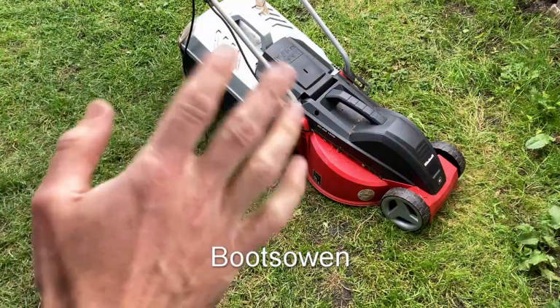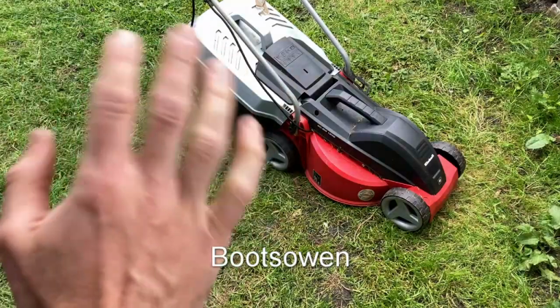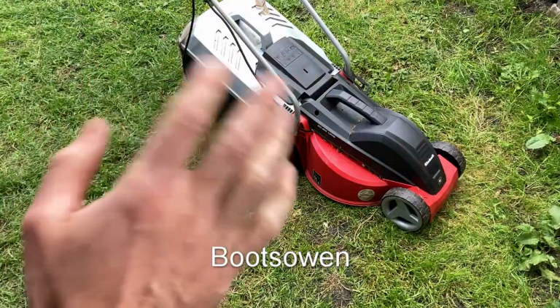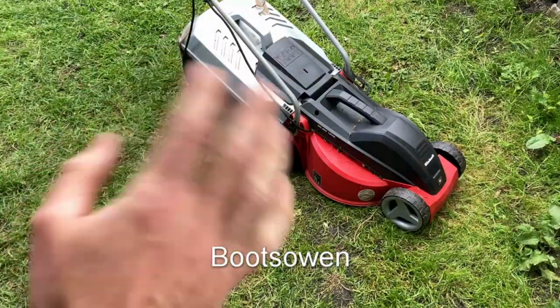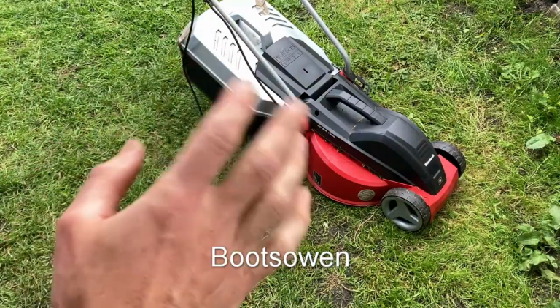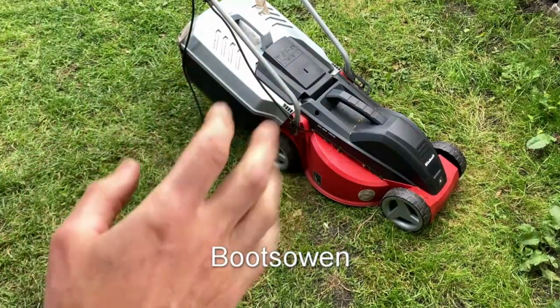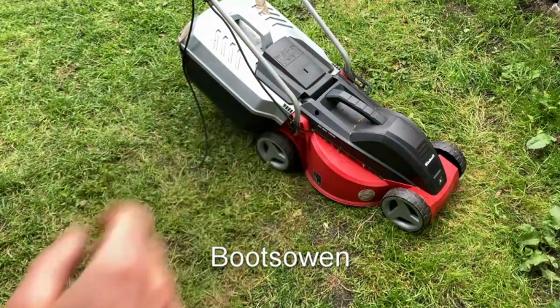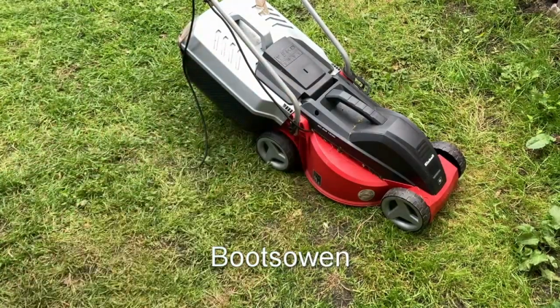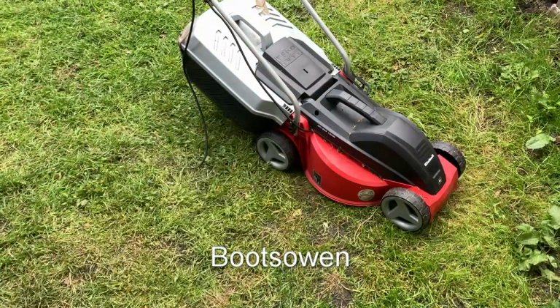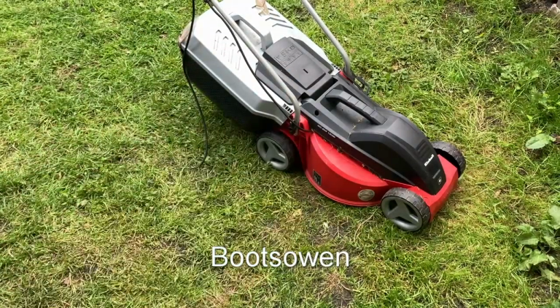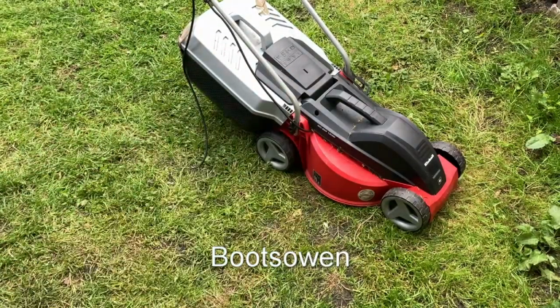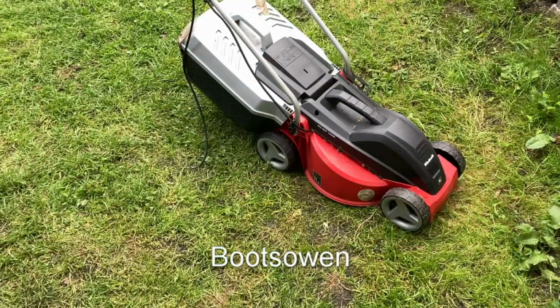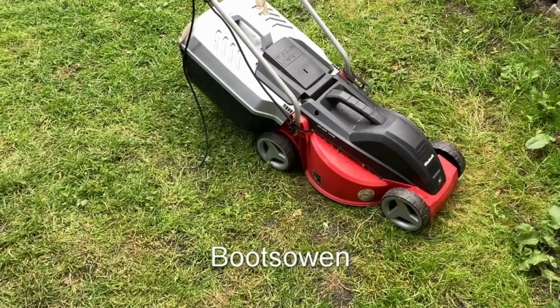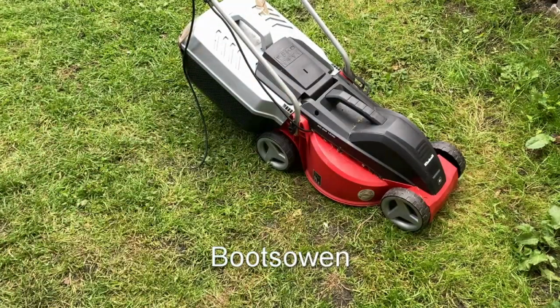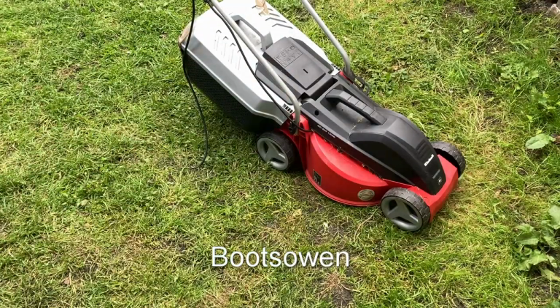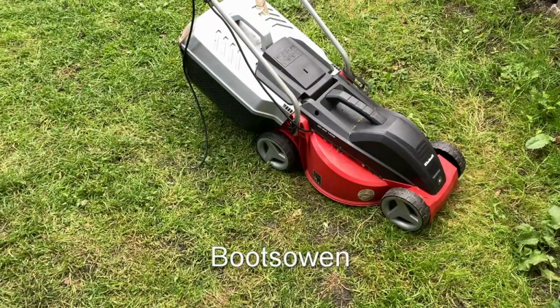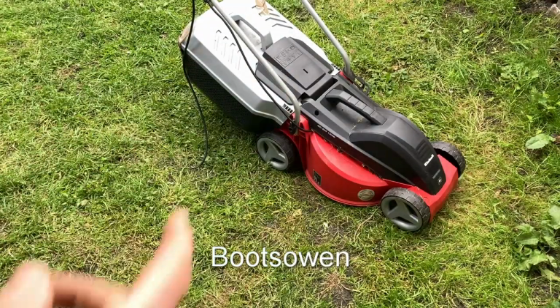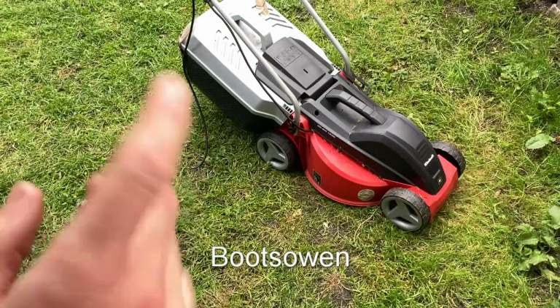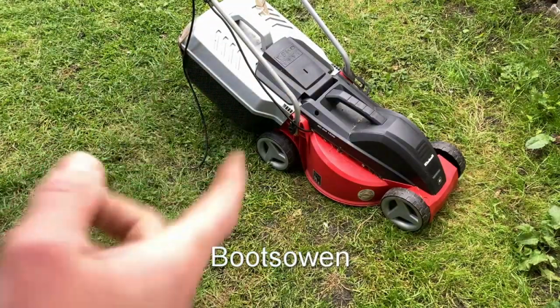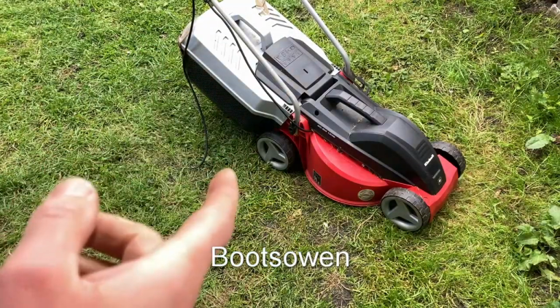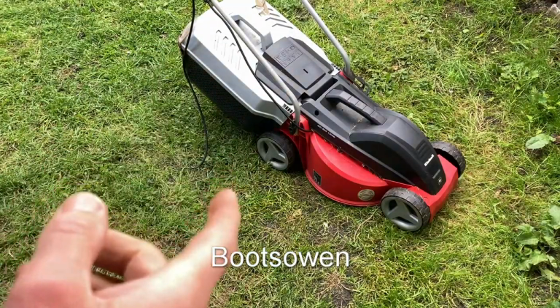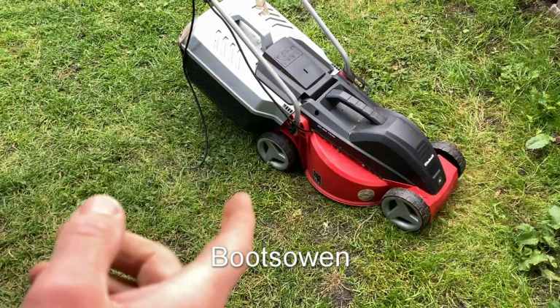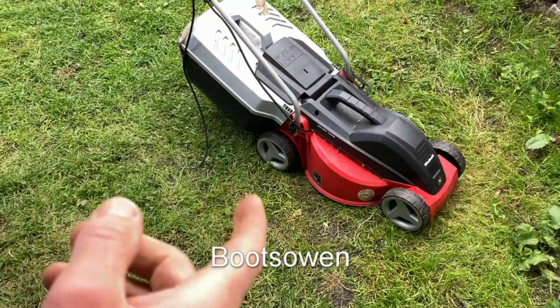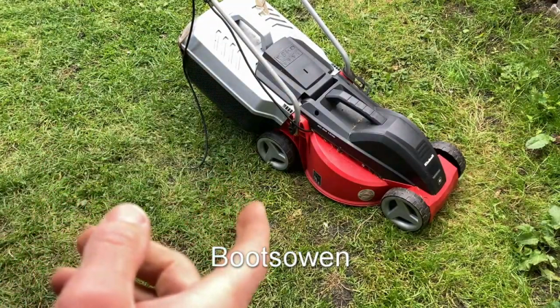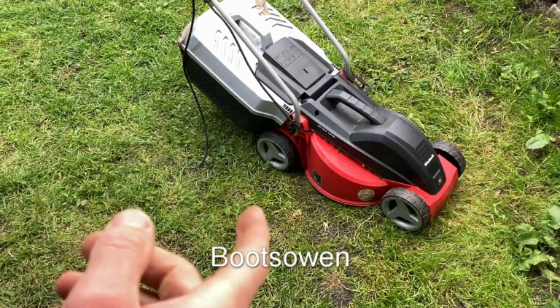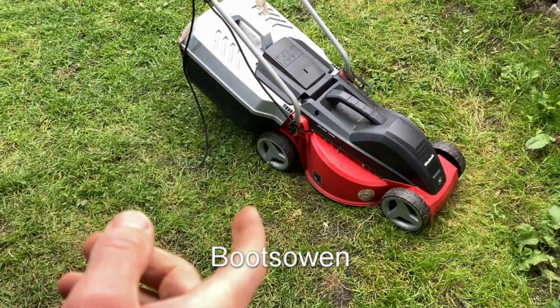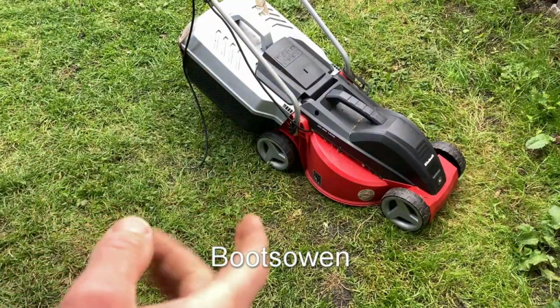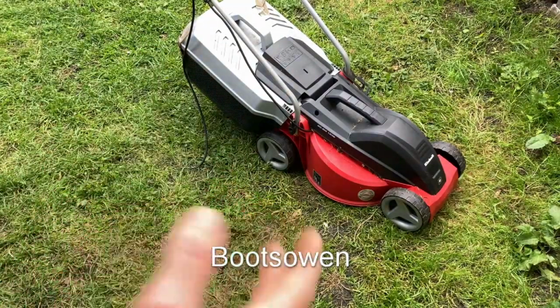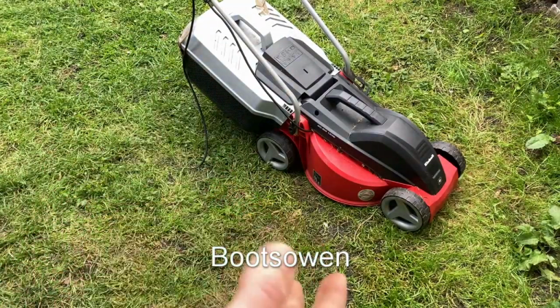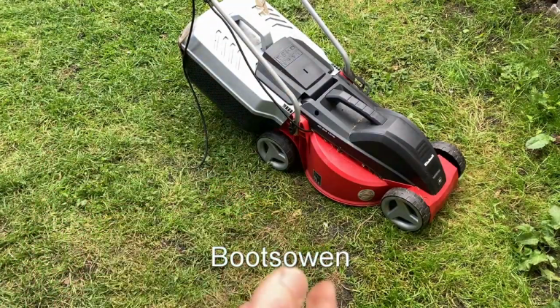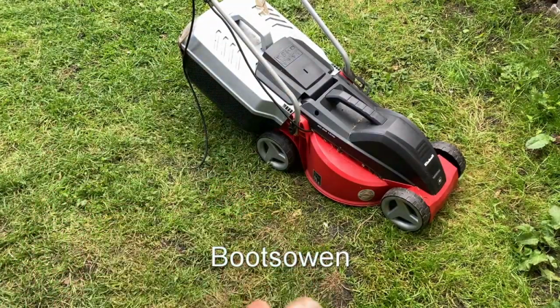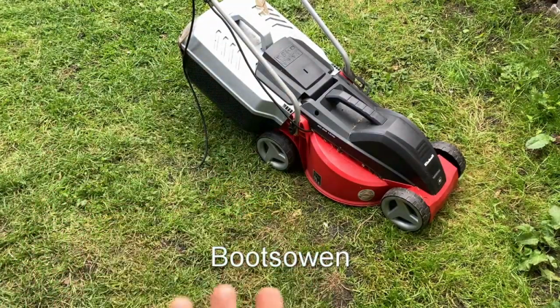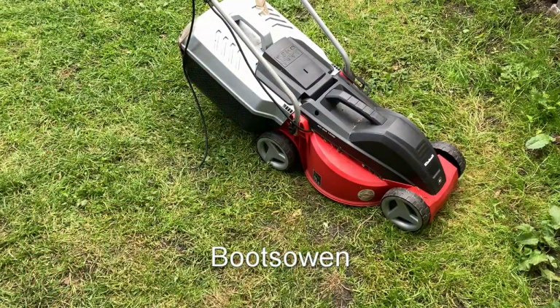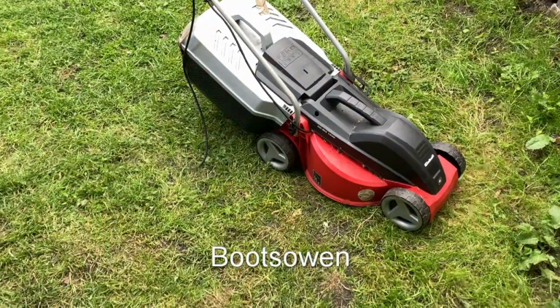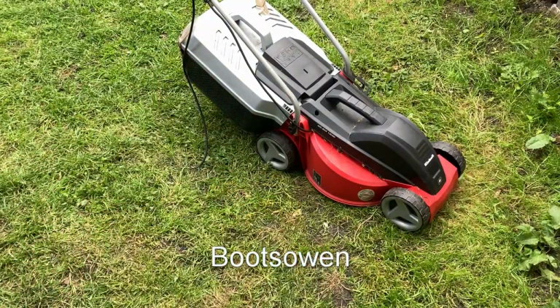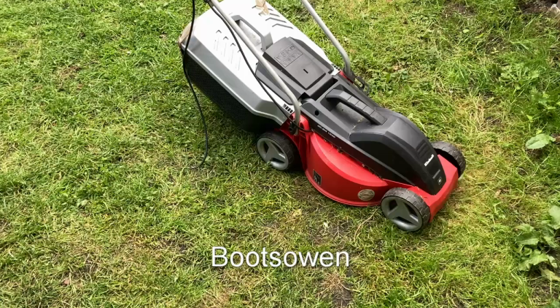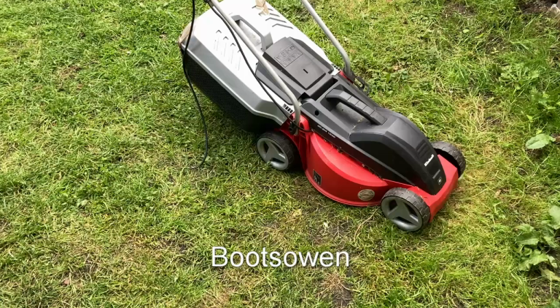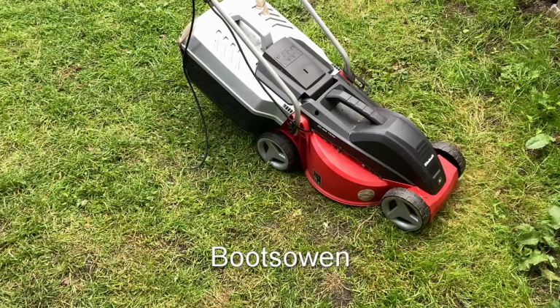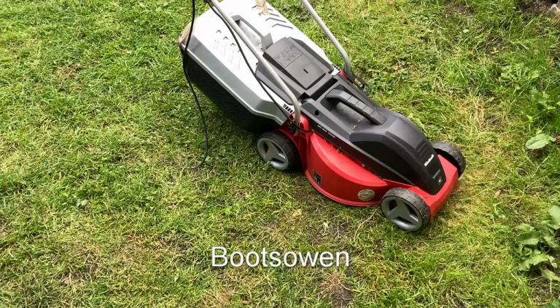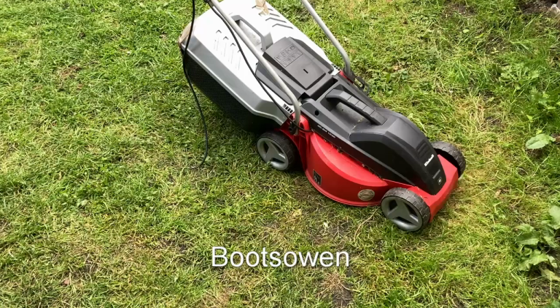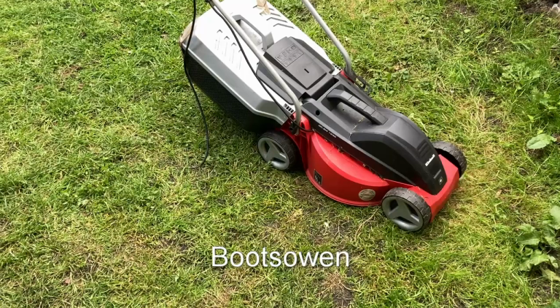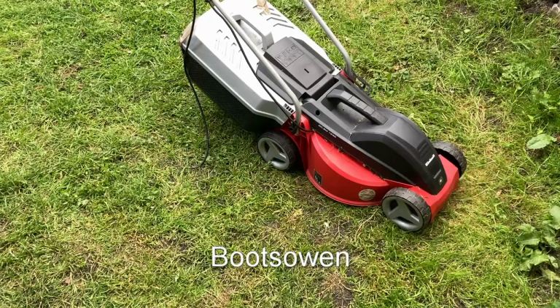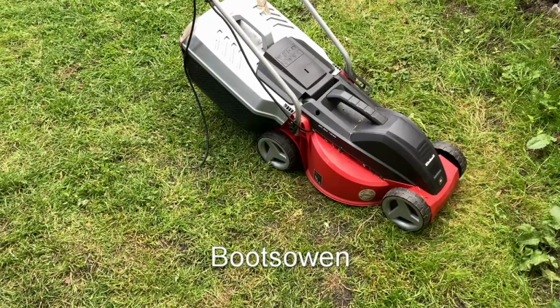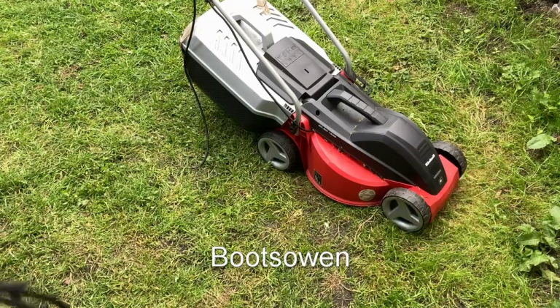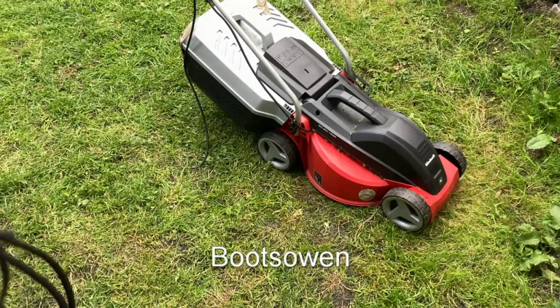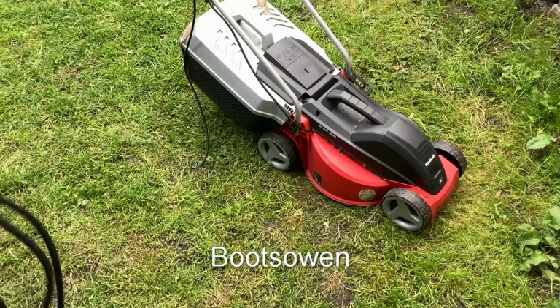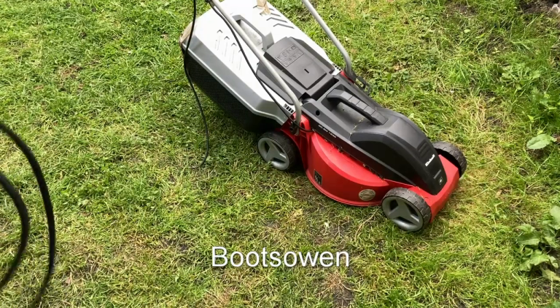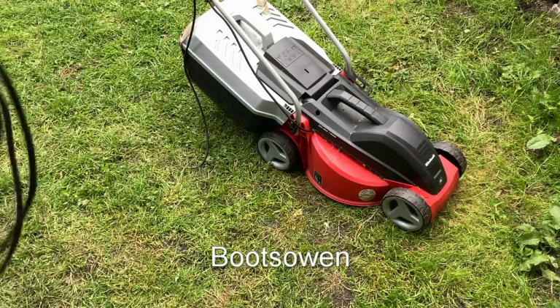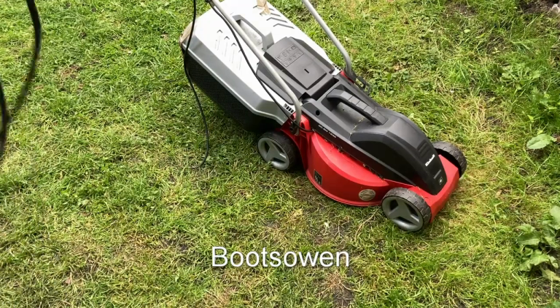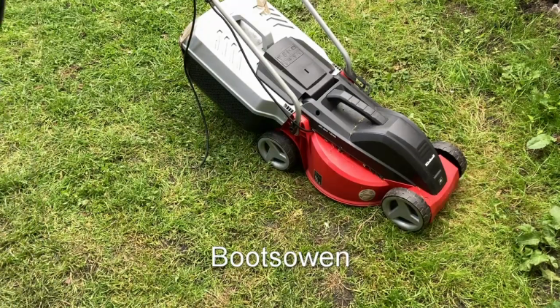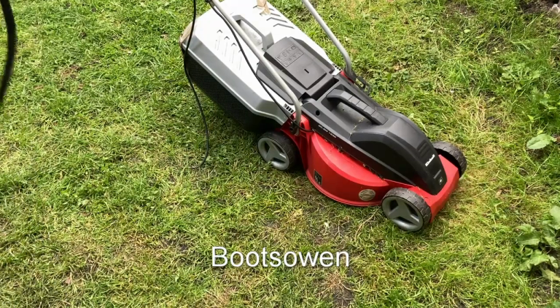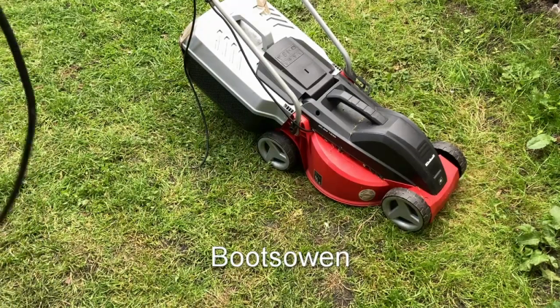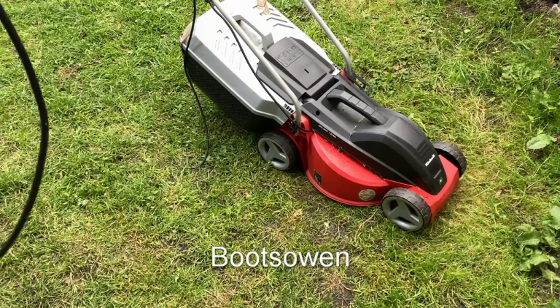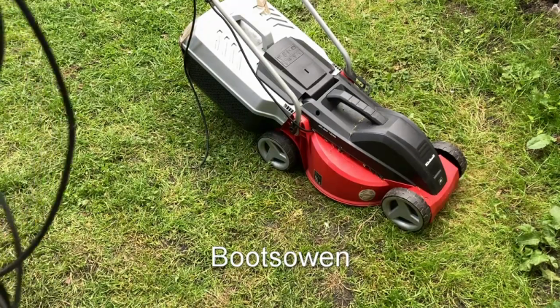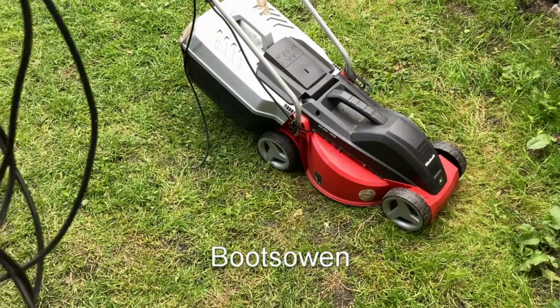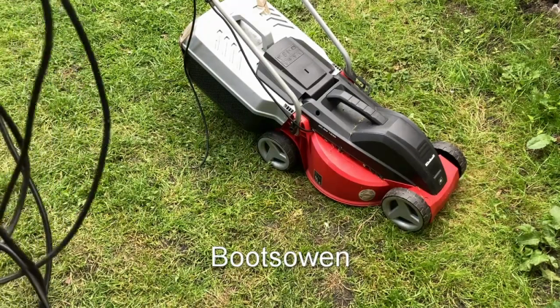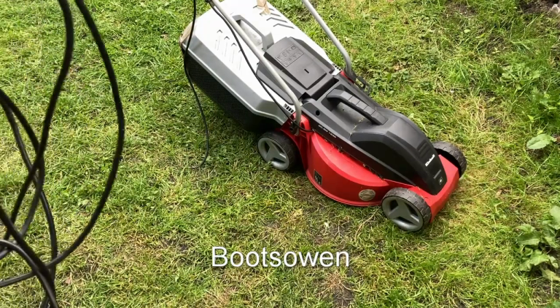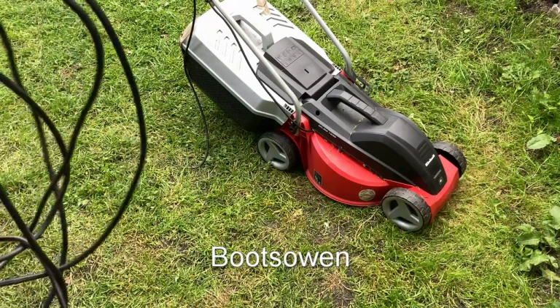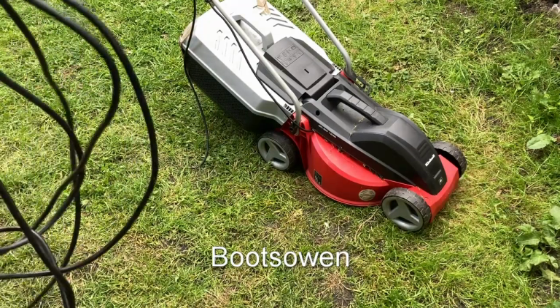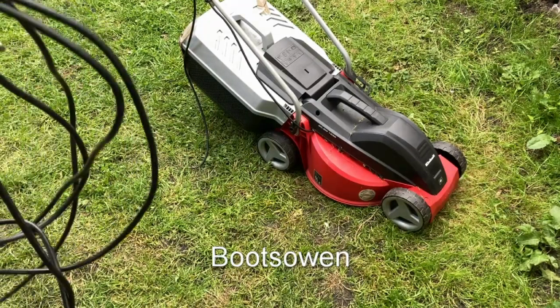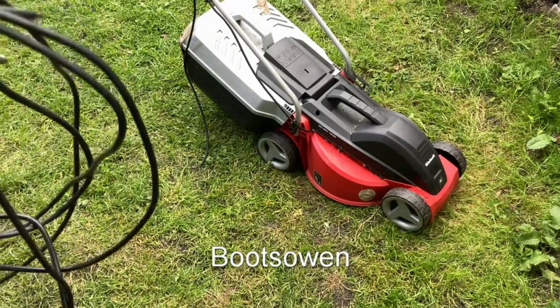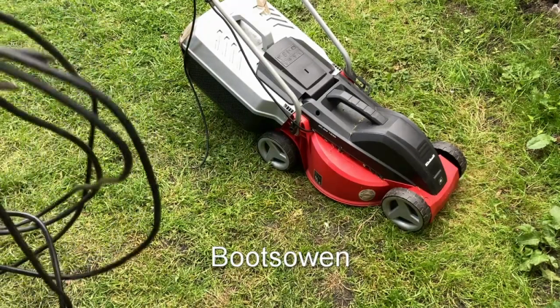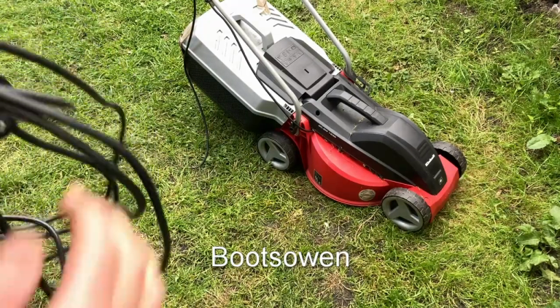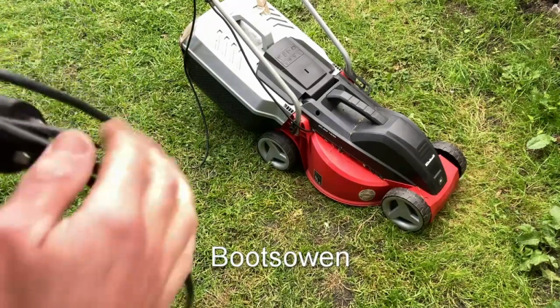Hello there, Boots Owen here. My neighbour's offered me this machine. It's an Einhell Electric Lawn Mower. For obvious reasons I think they gave it to me or offered it to me.